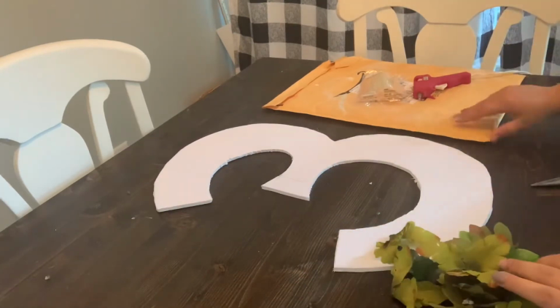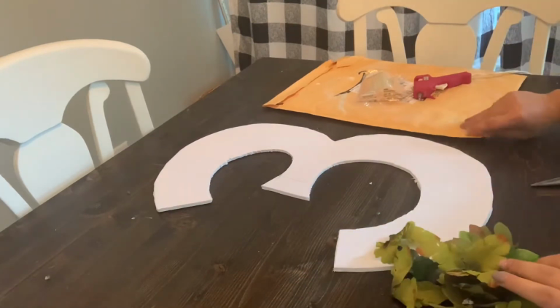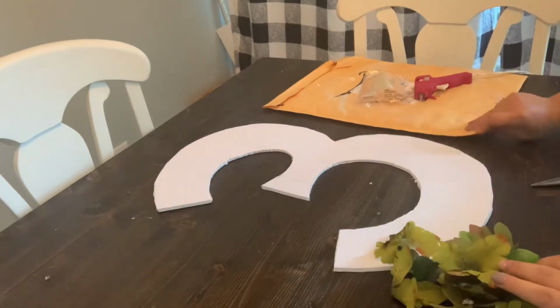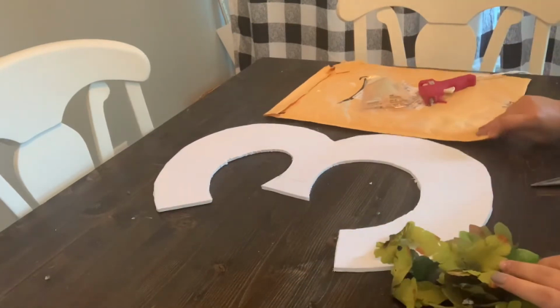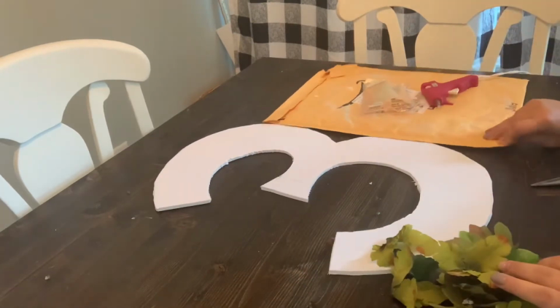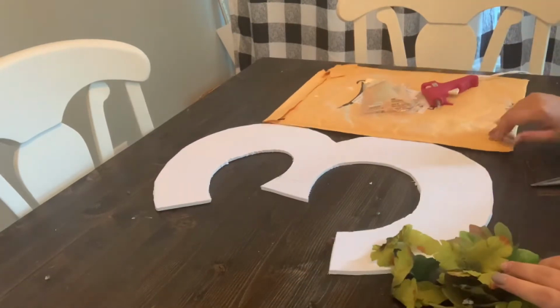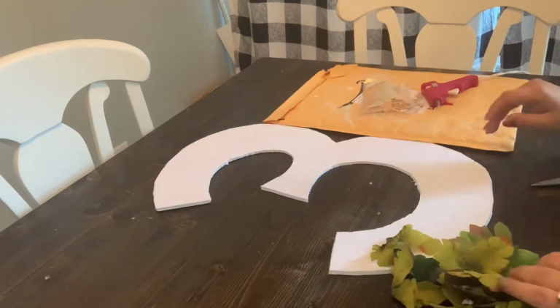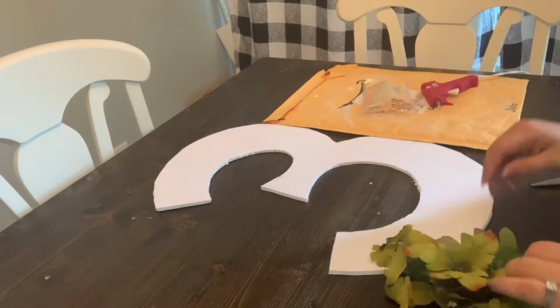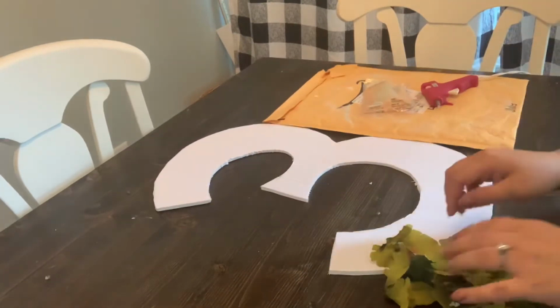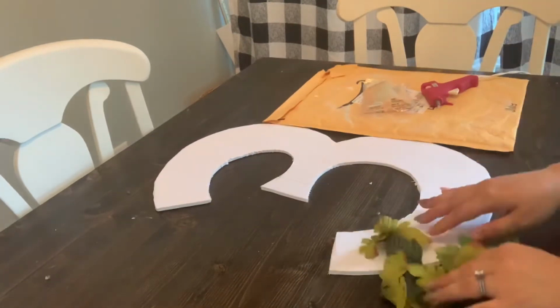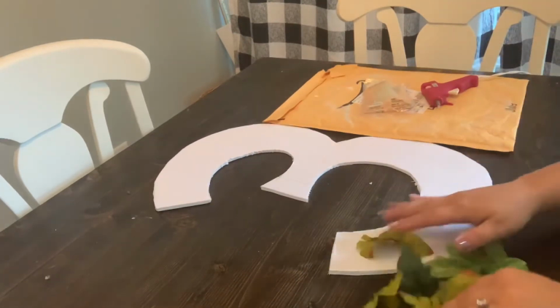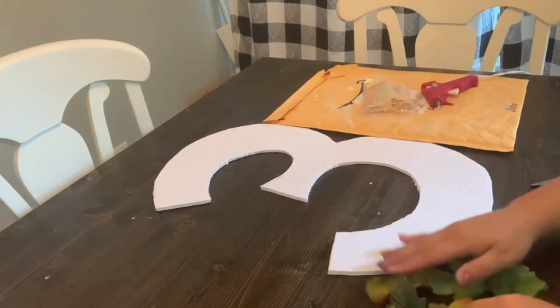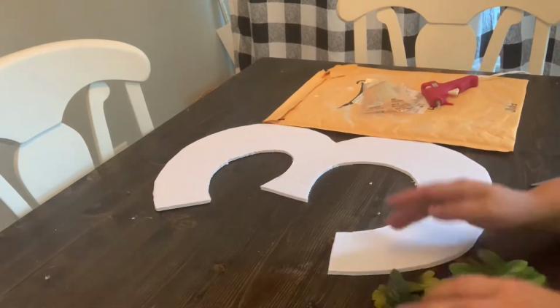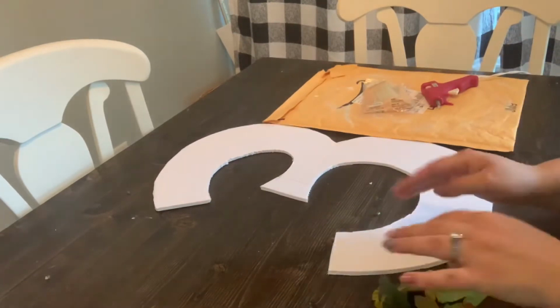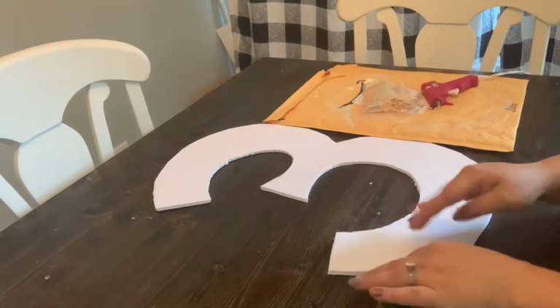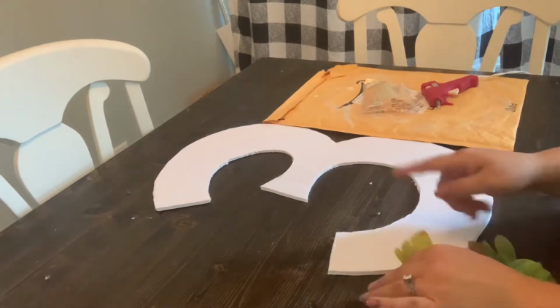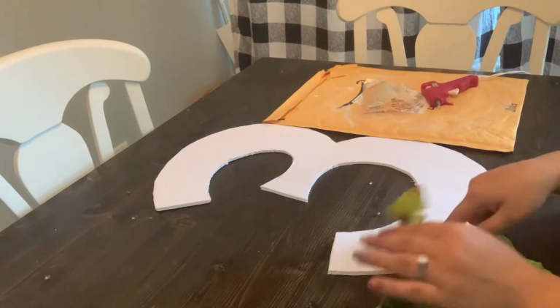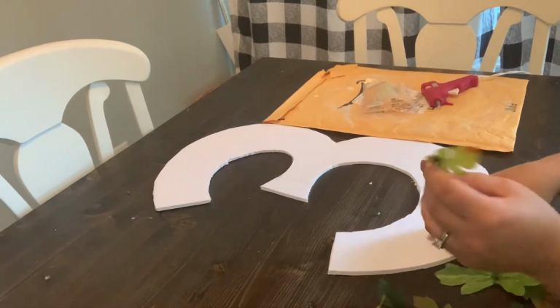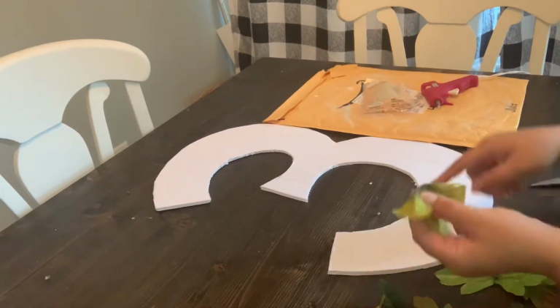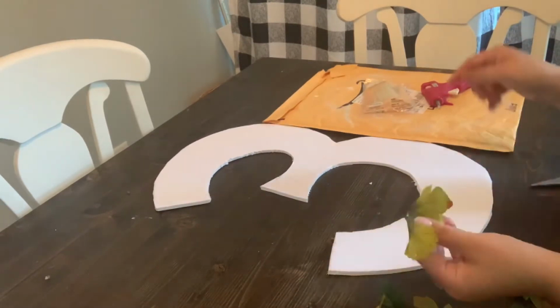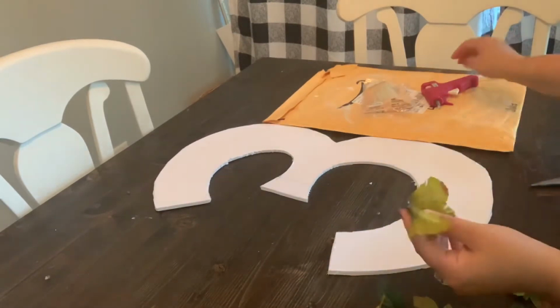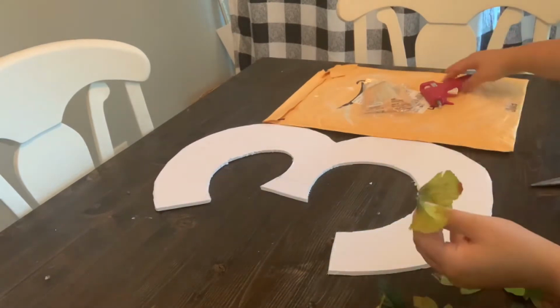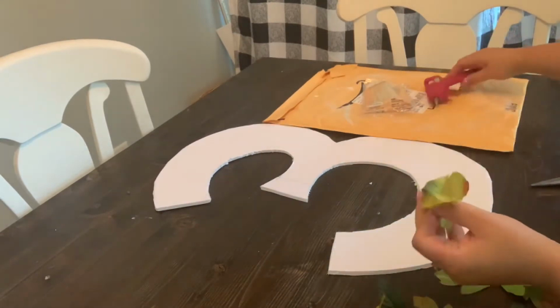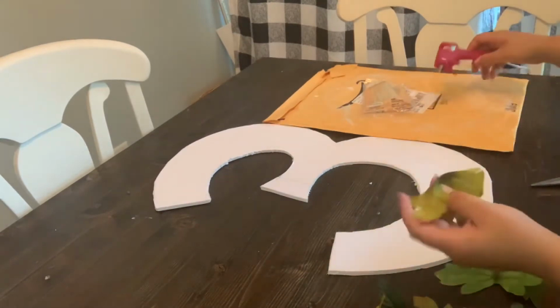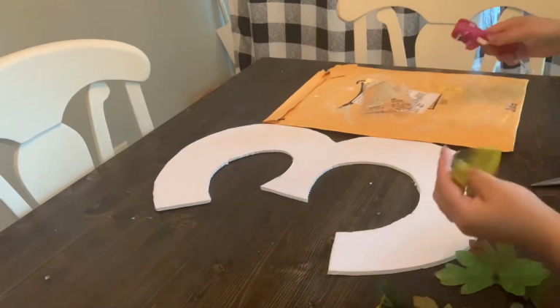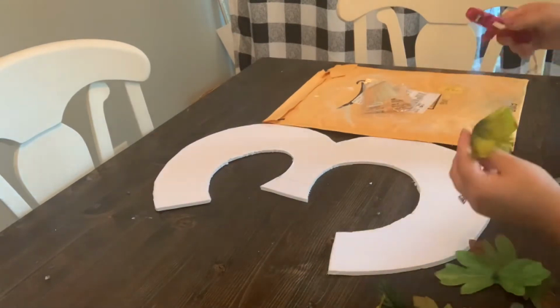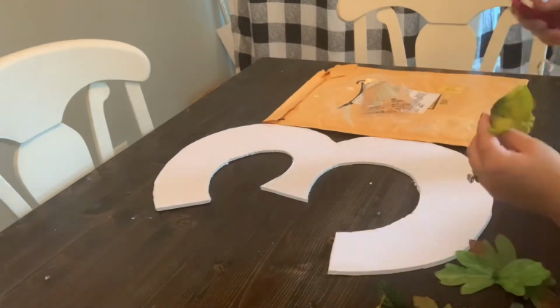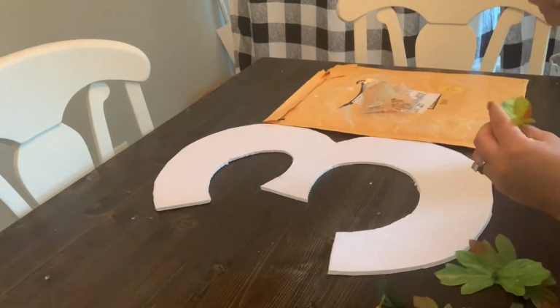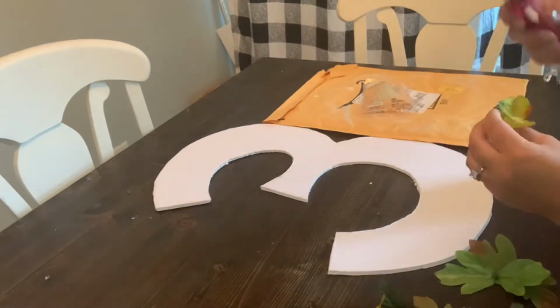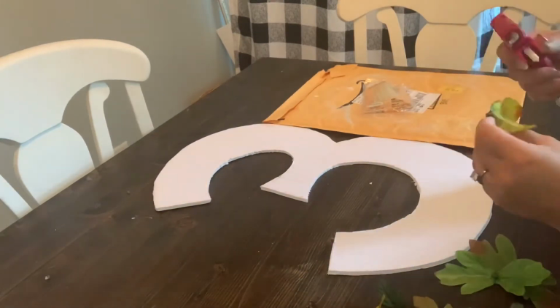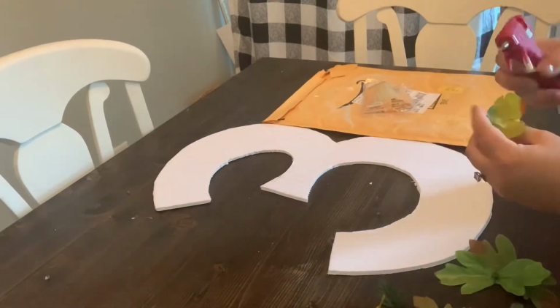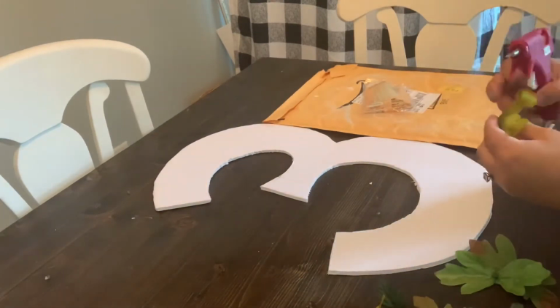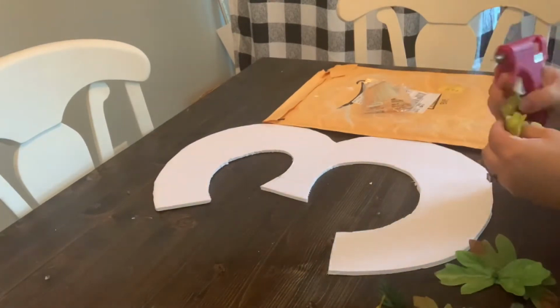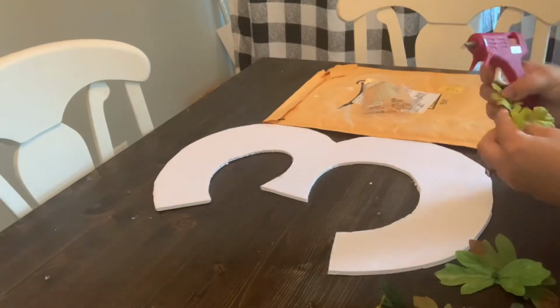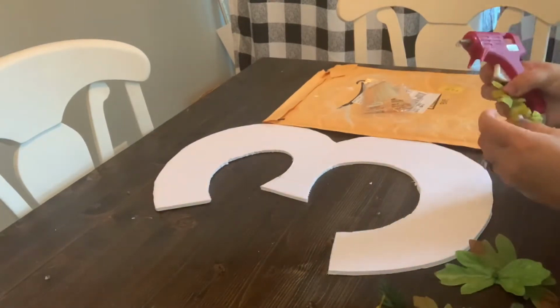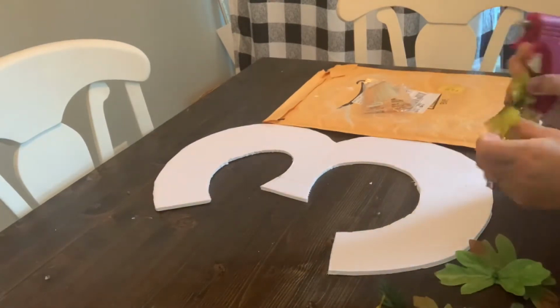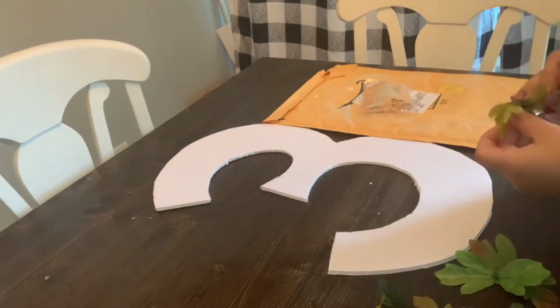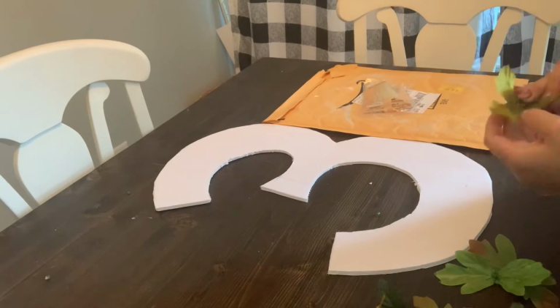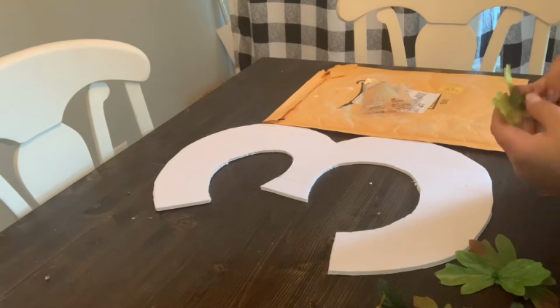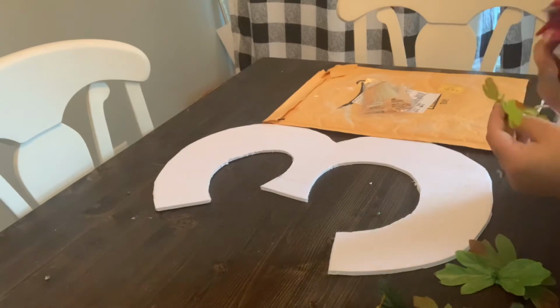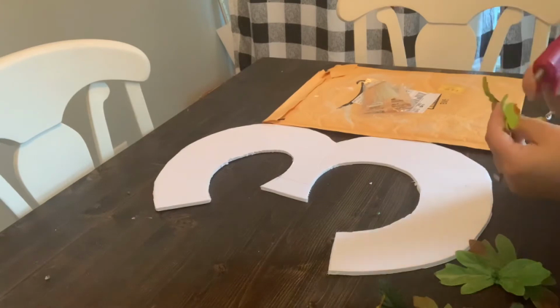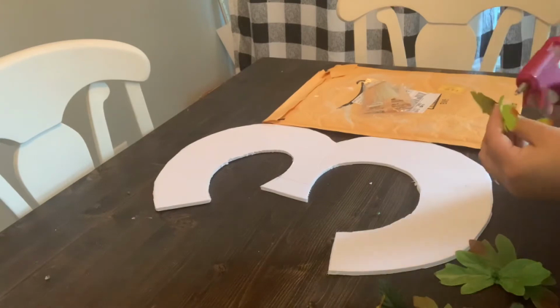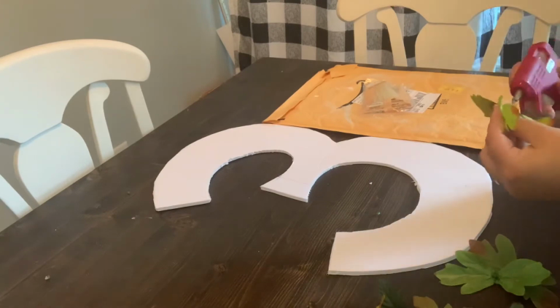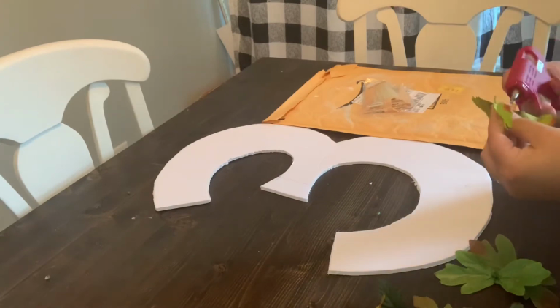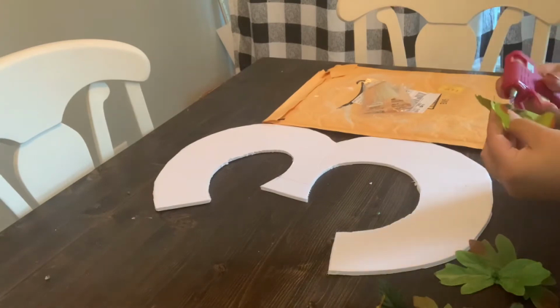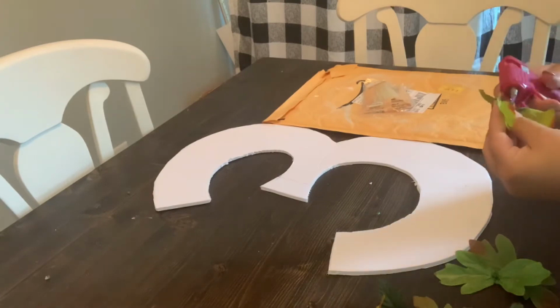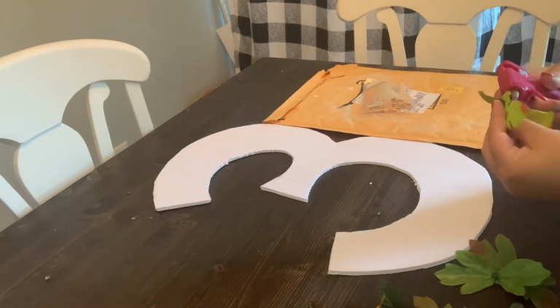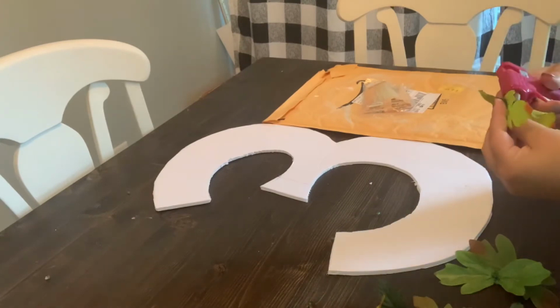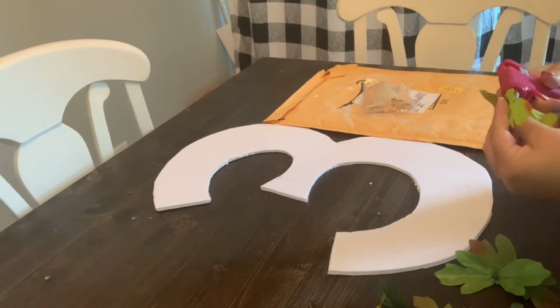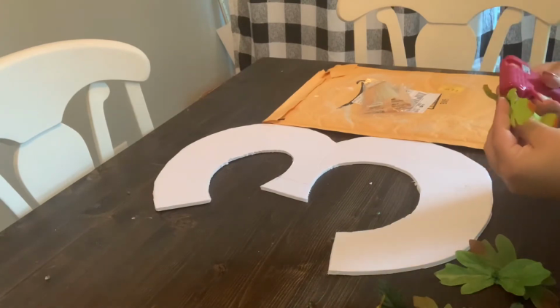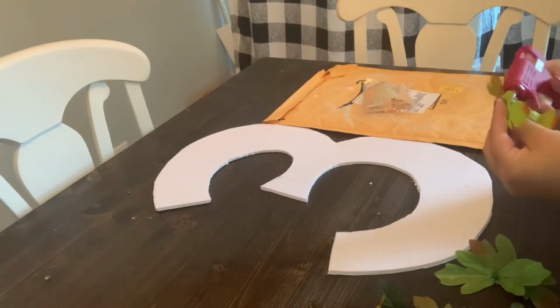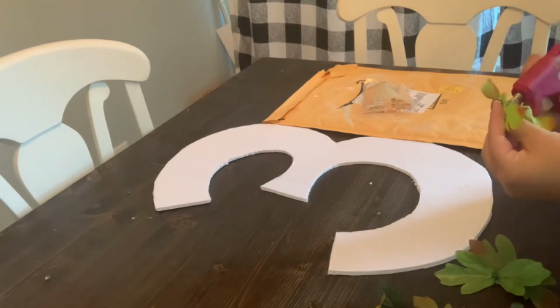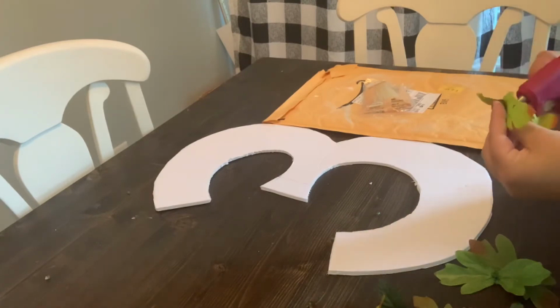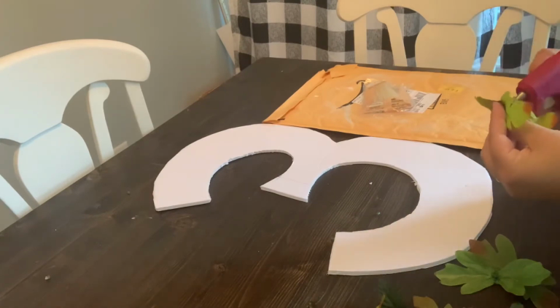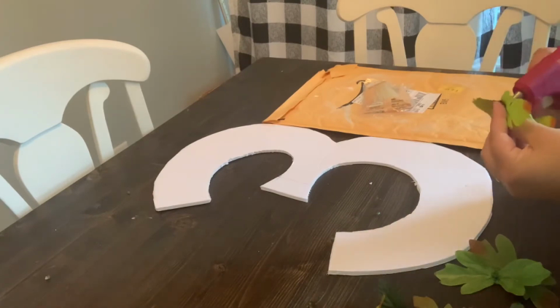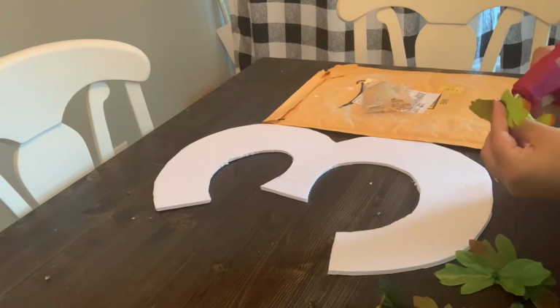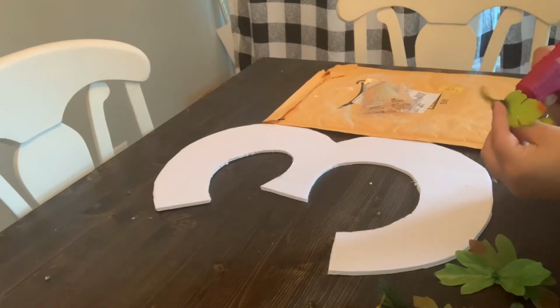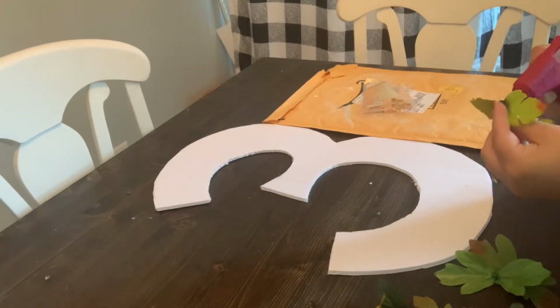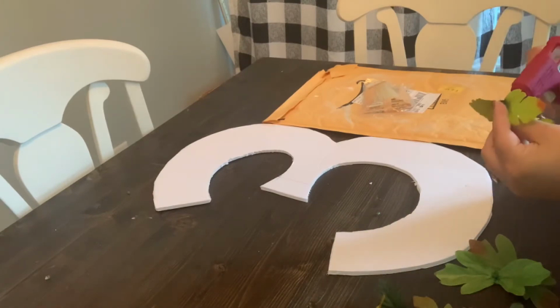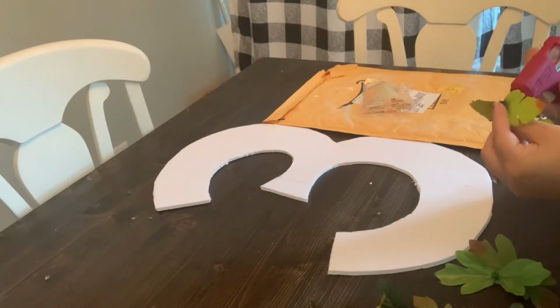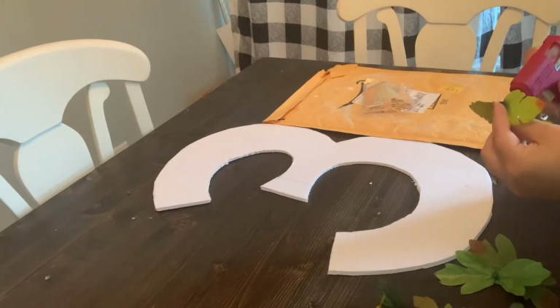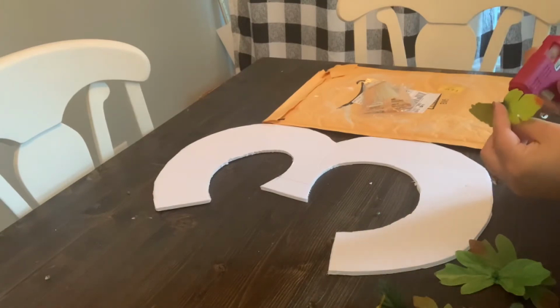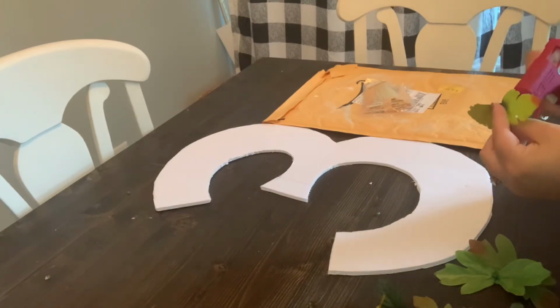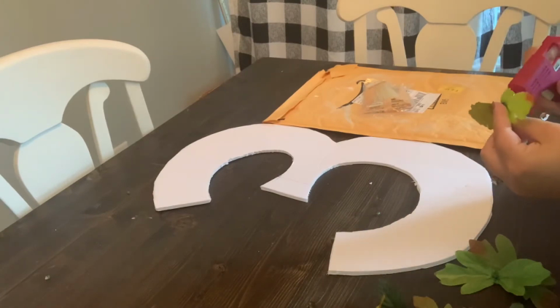Going around the edges of the foam board, I like to start by filling it in with the greenery first to create some fullness on the edges.